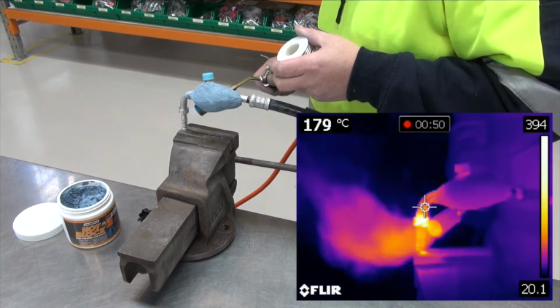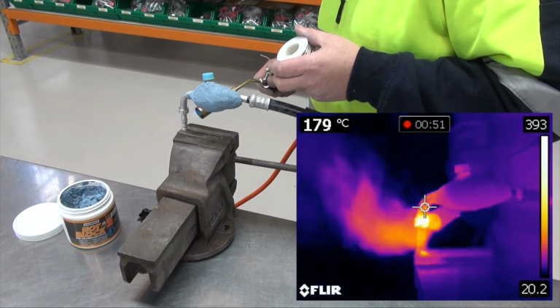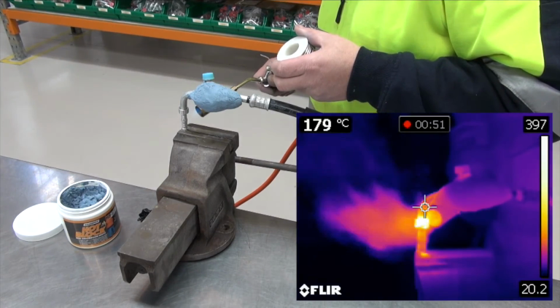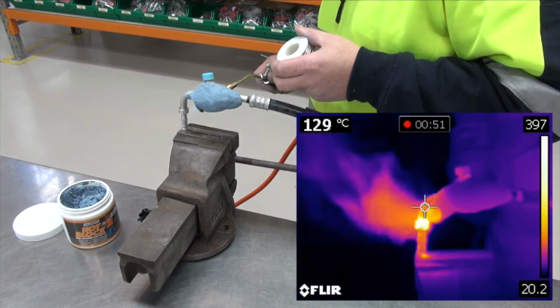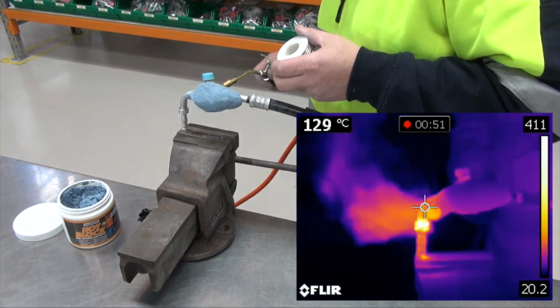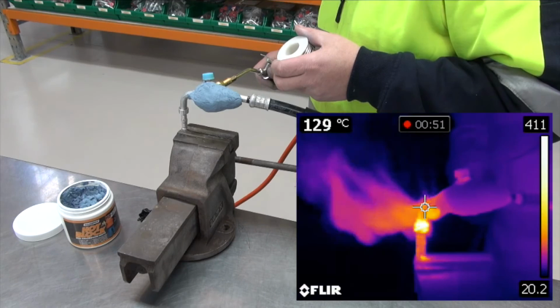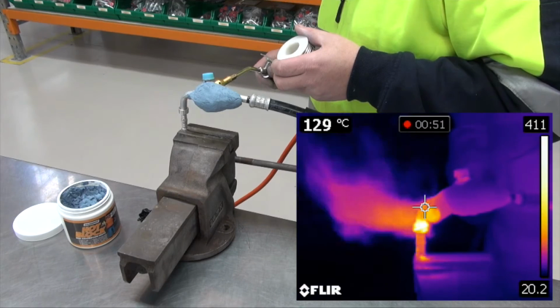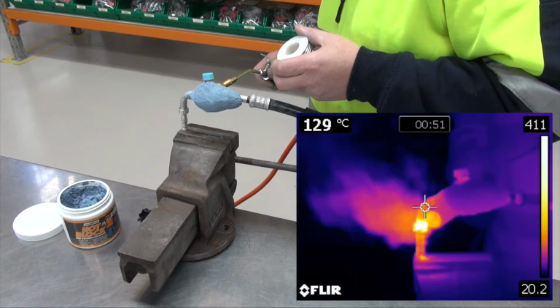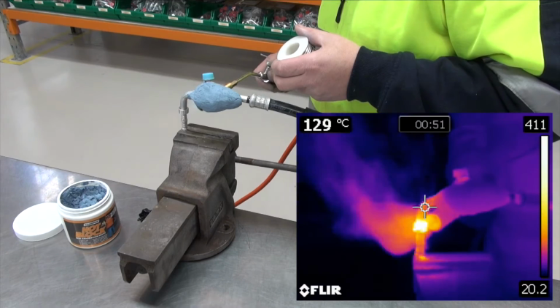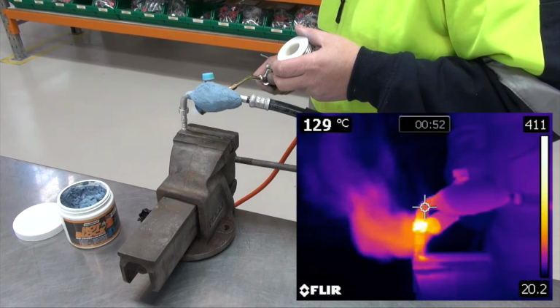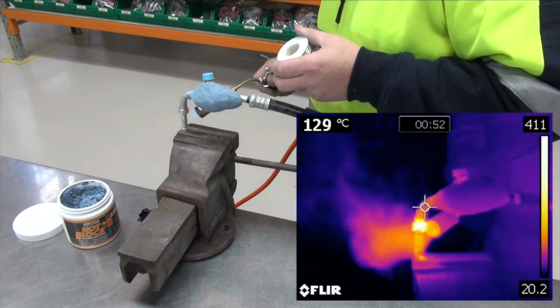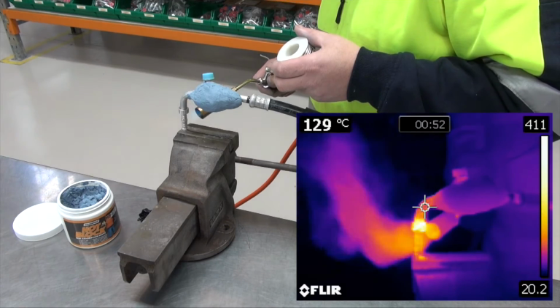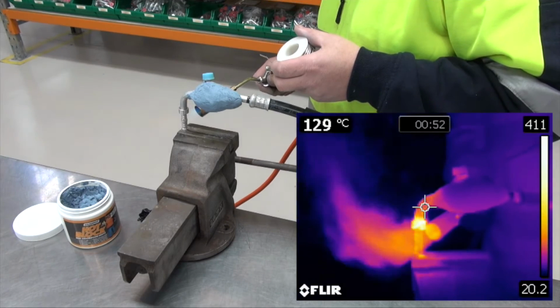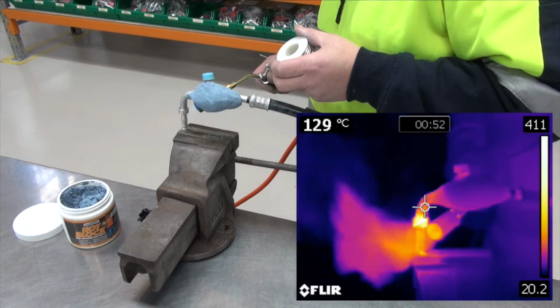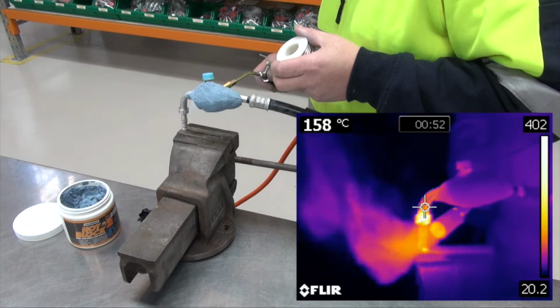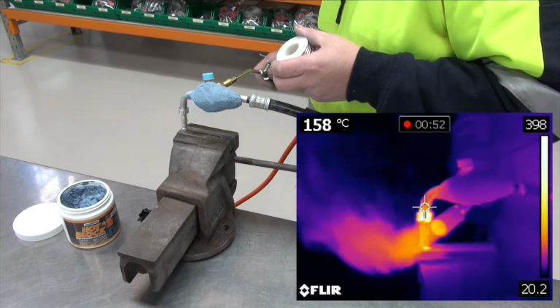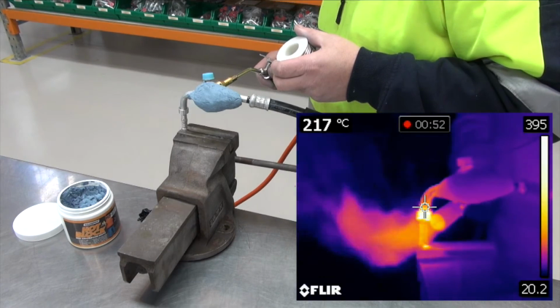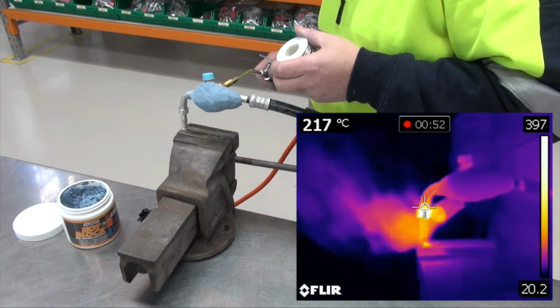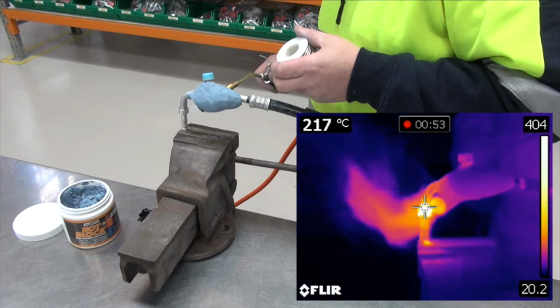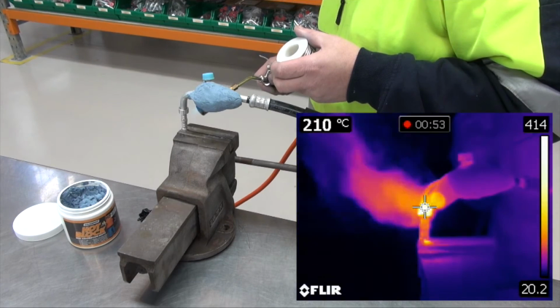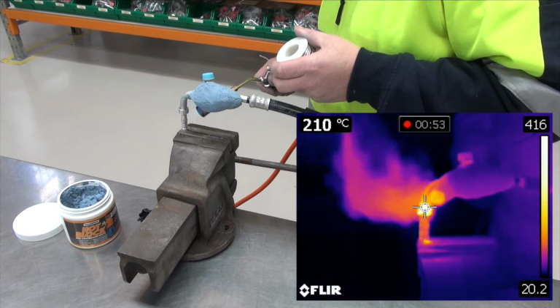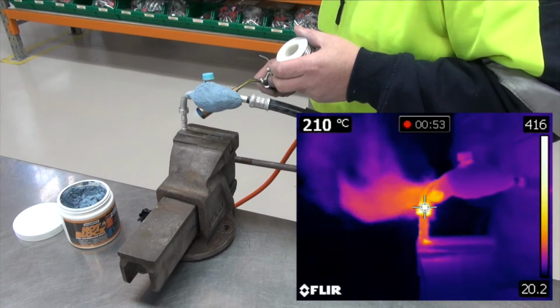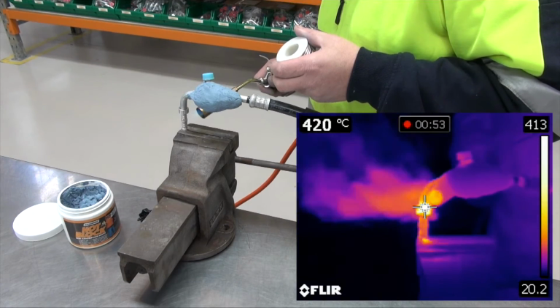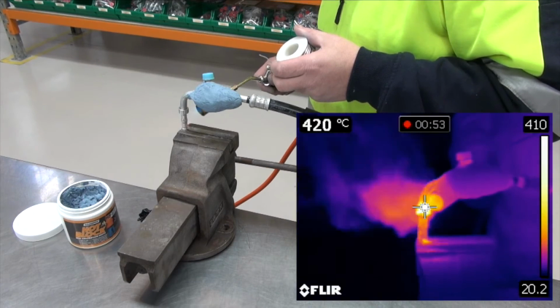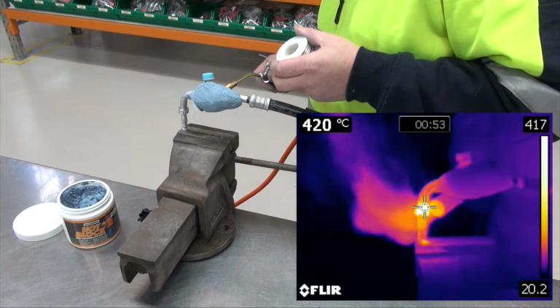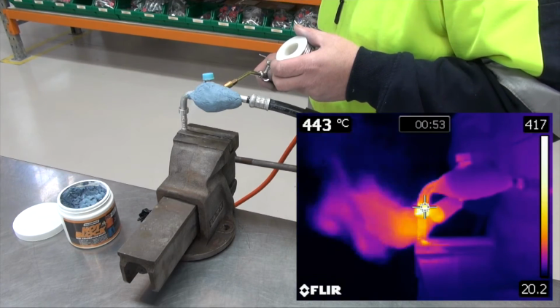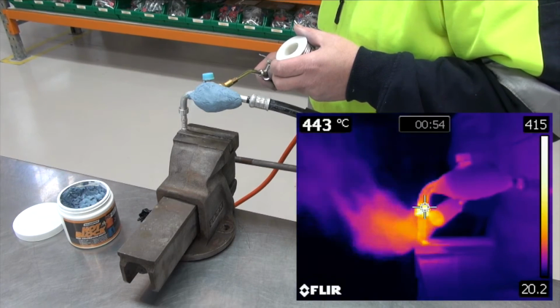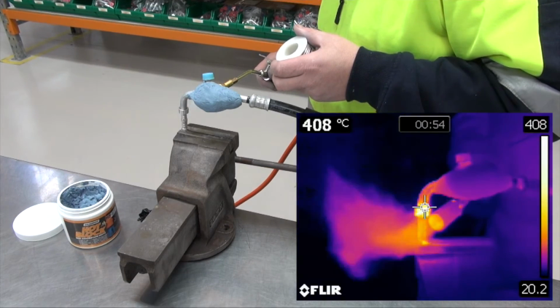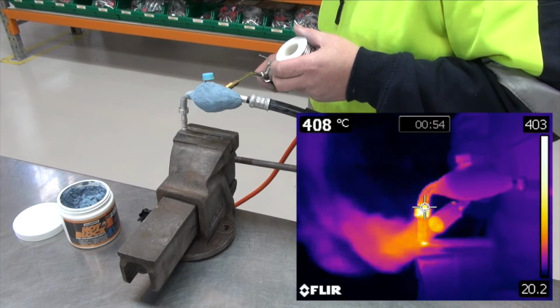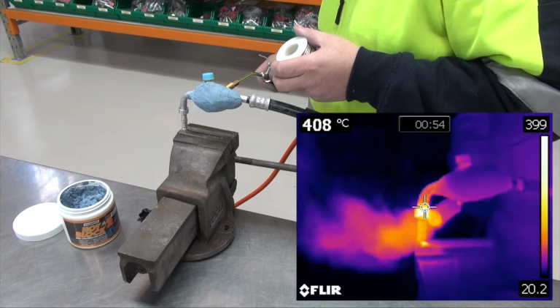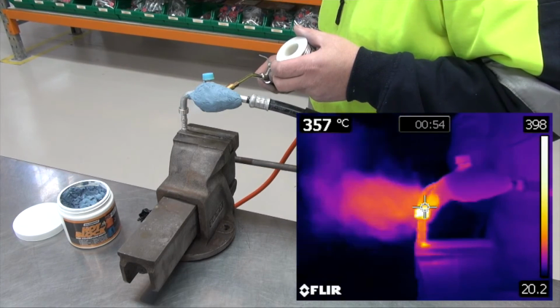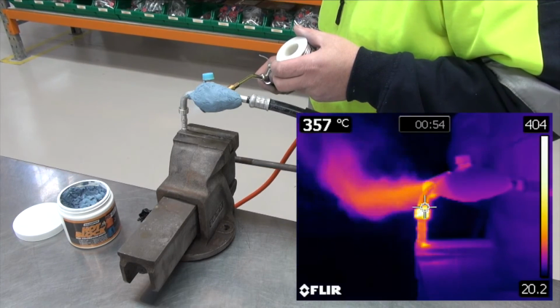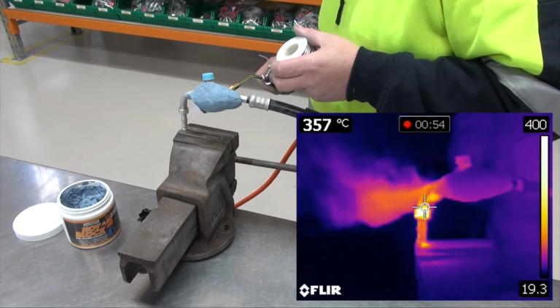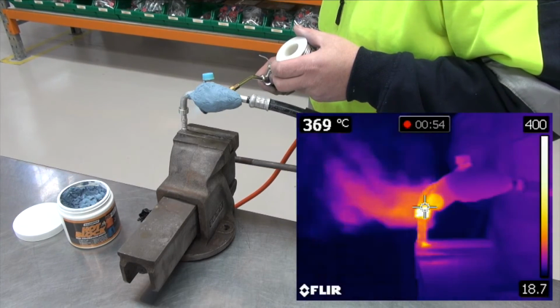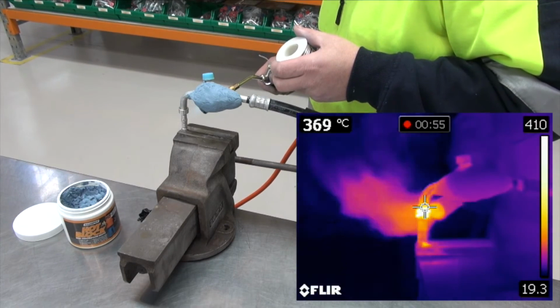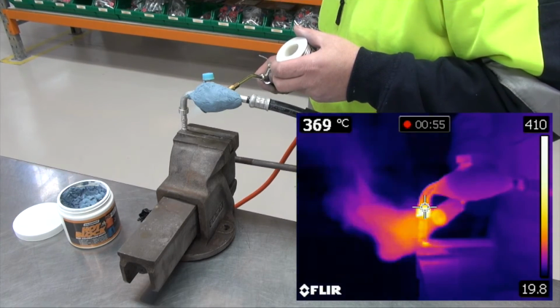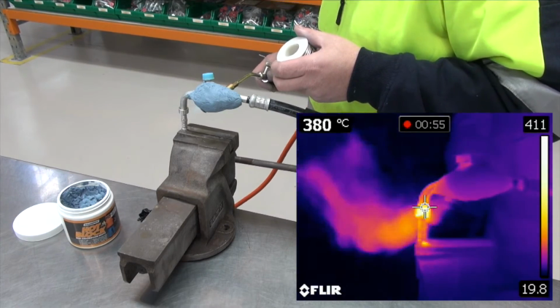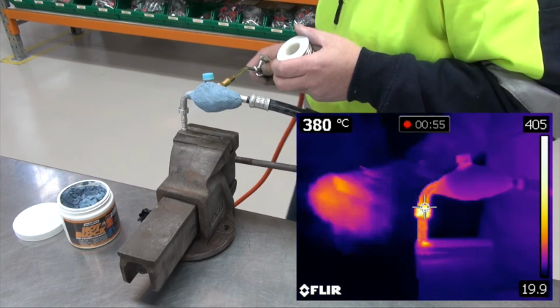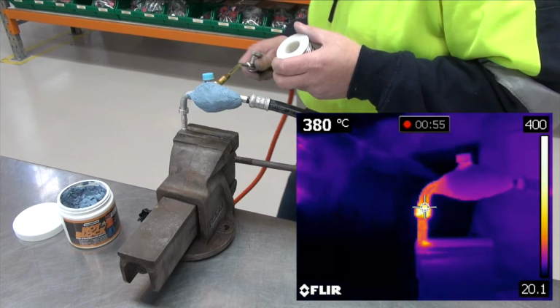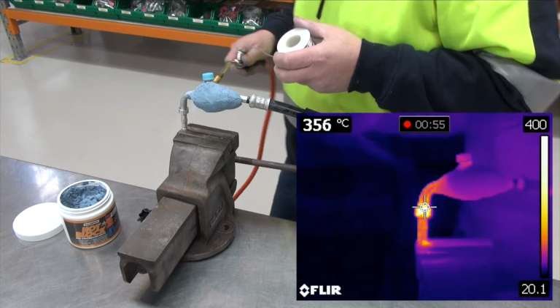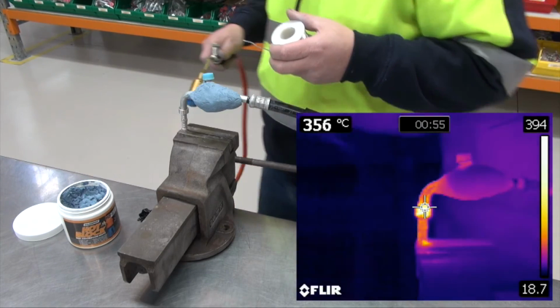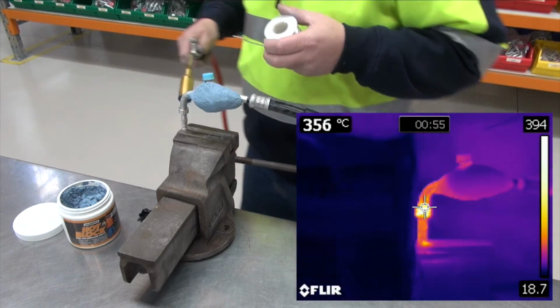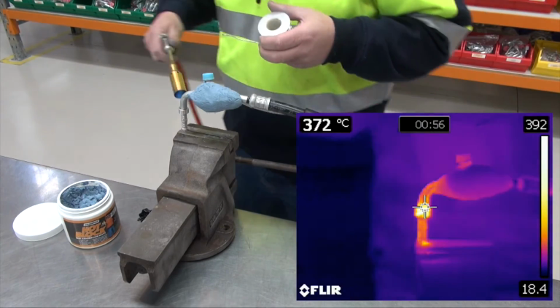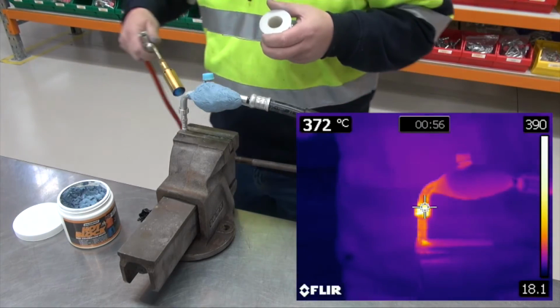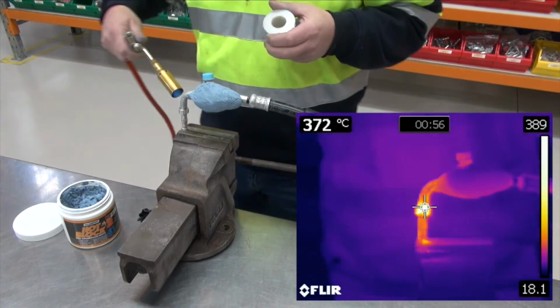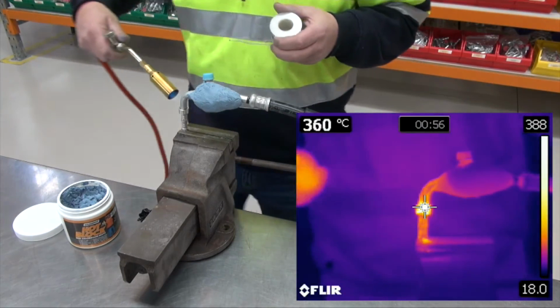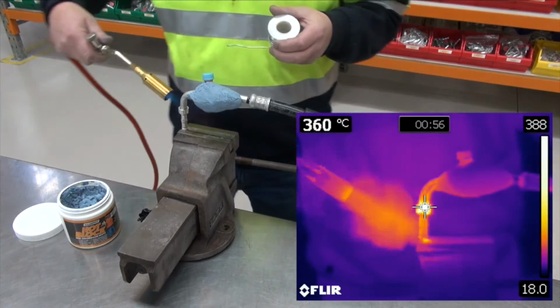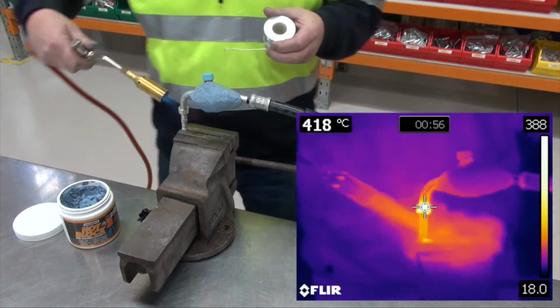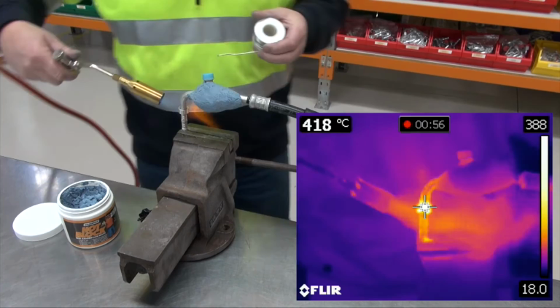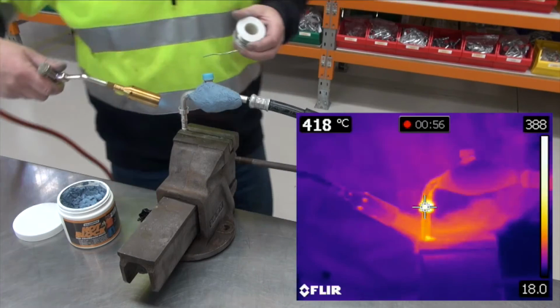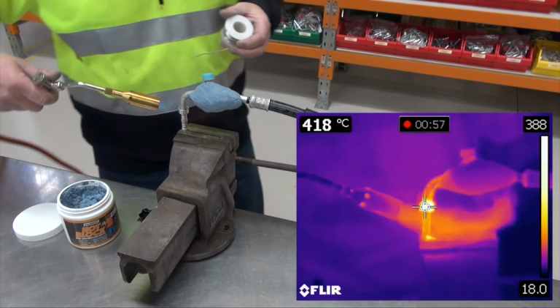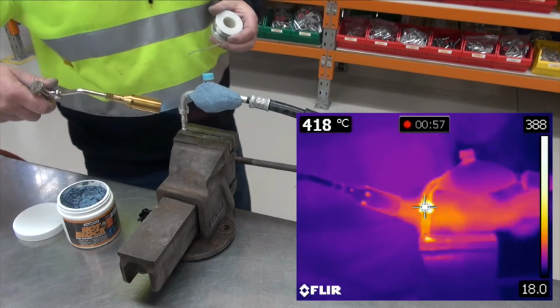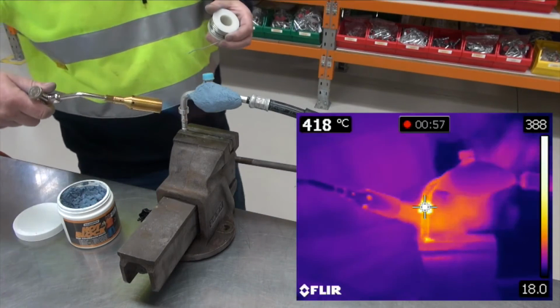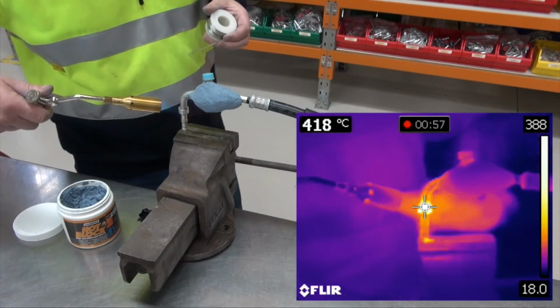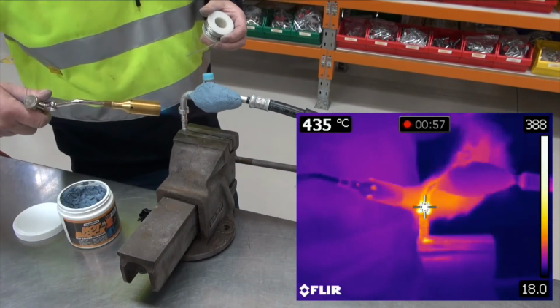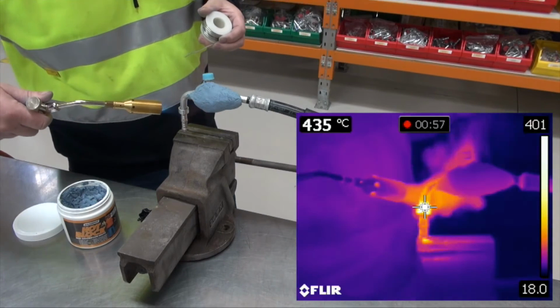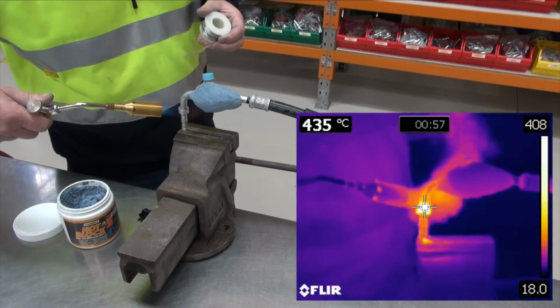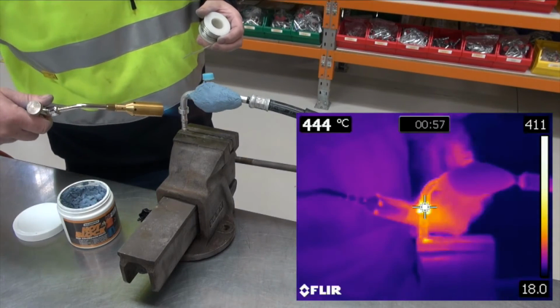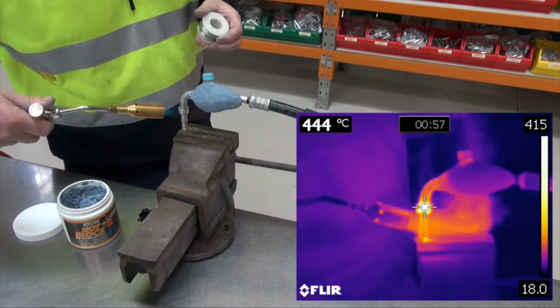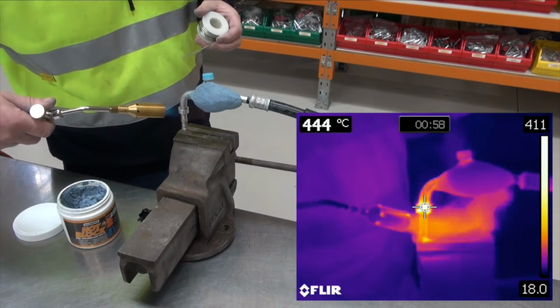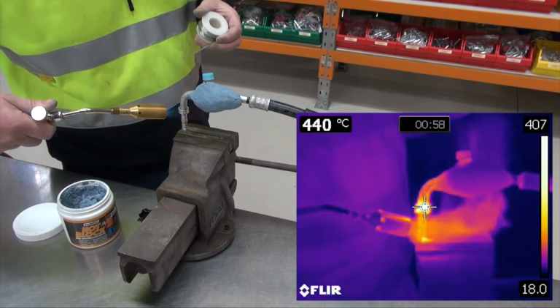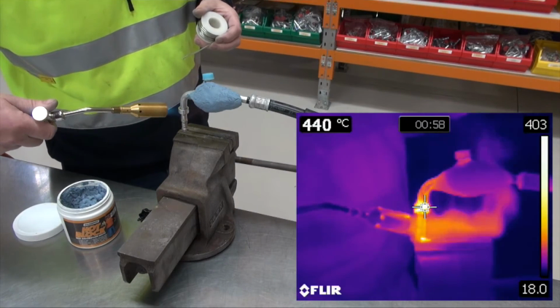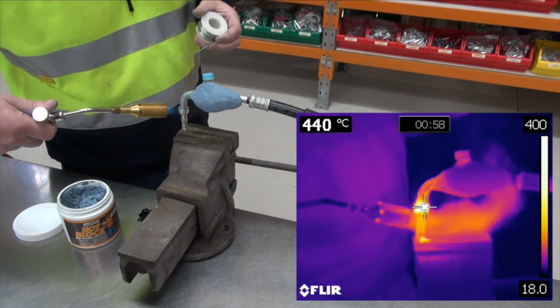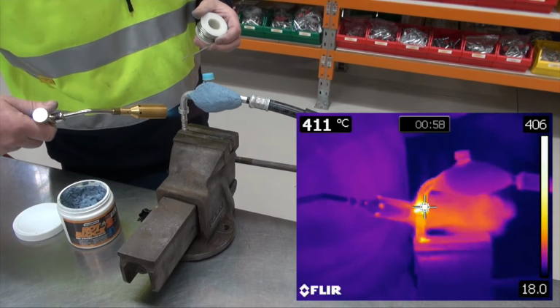You can see the thermal imaging speaks for itself. Look at the temperature difference on either side of the putty. Amazing, right?